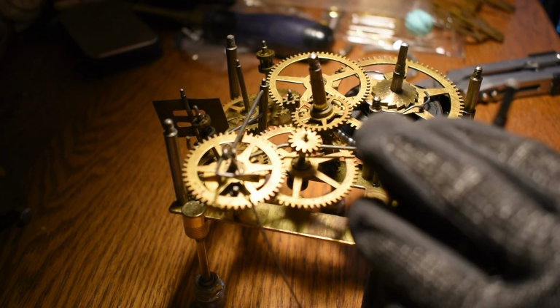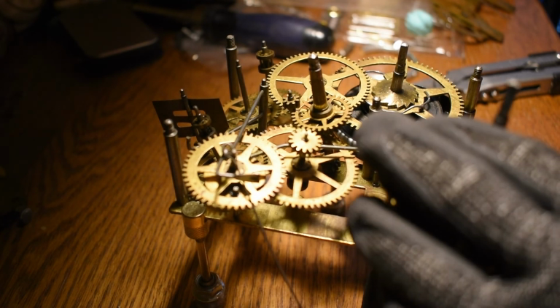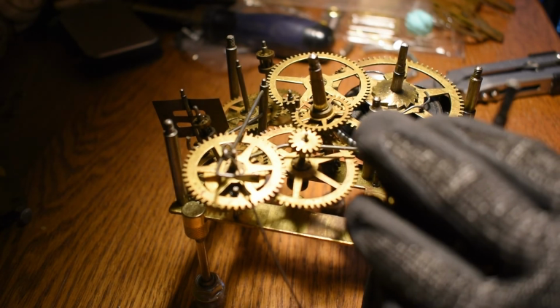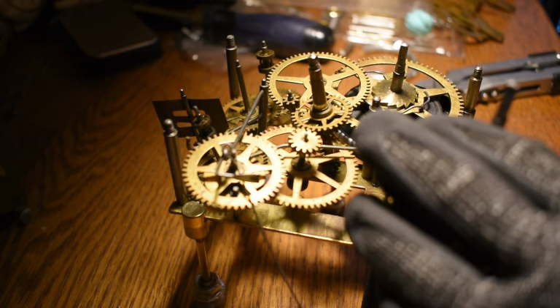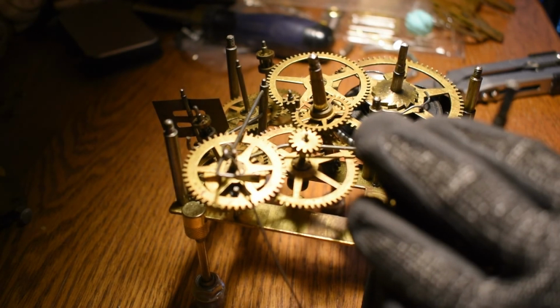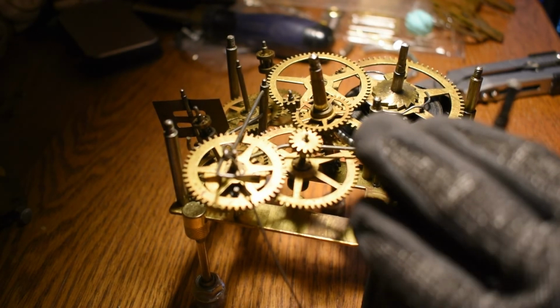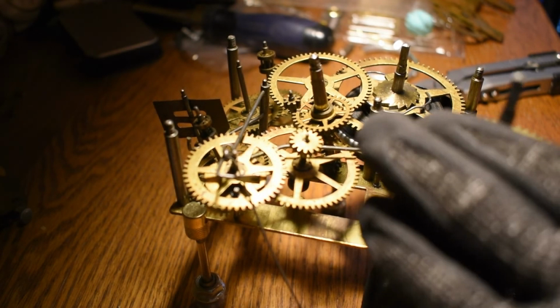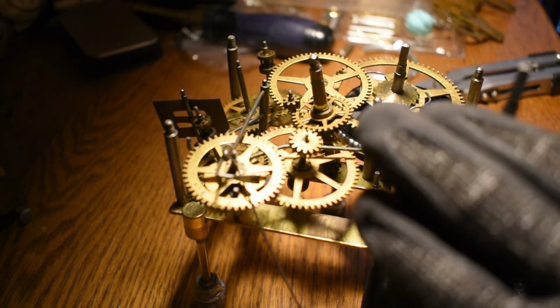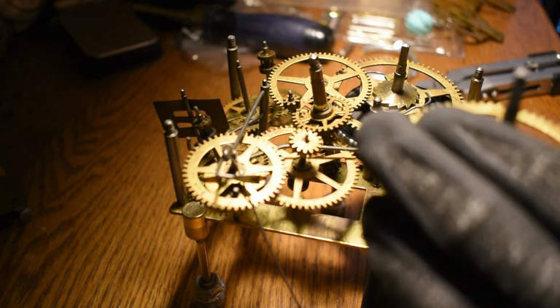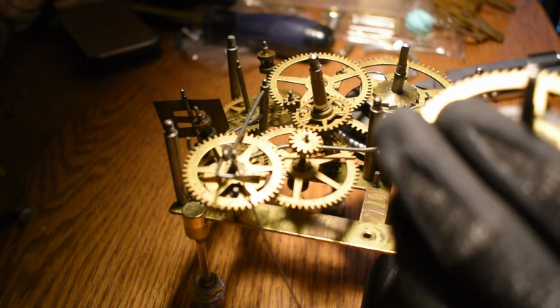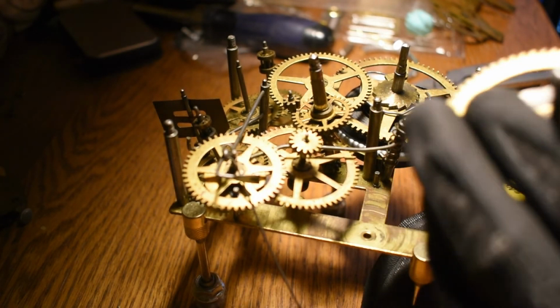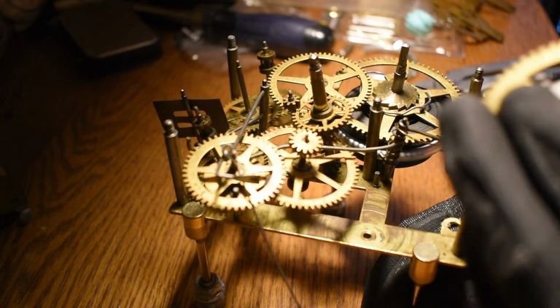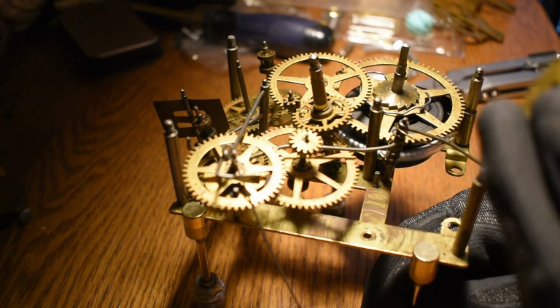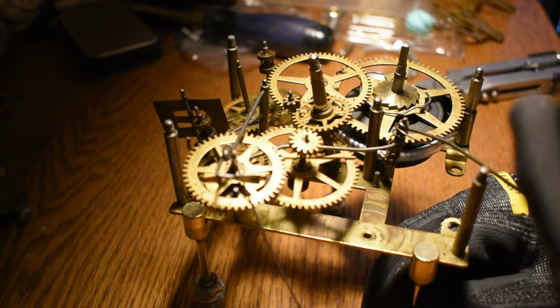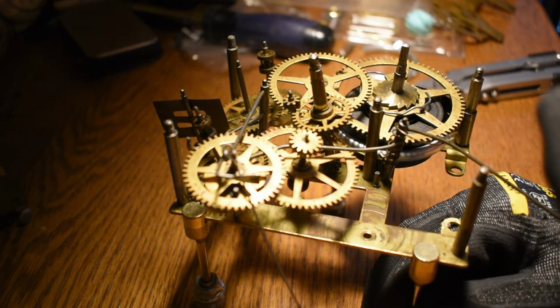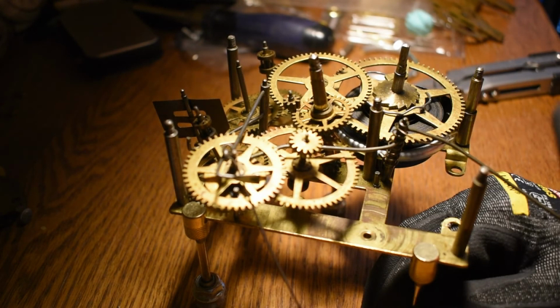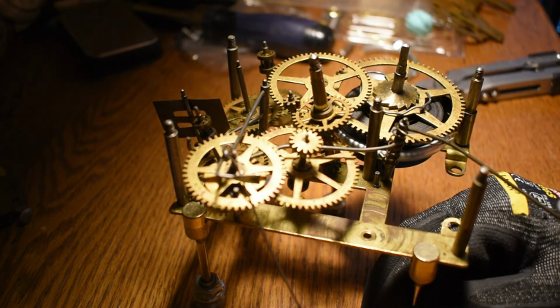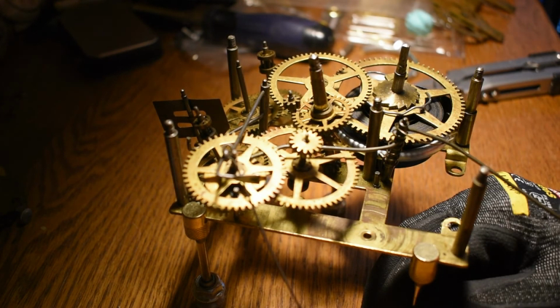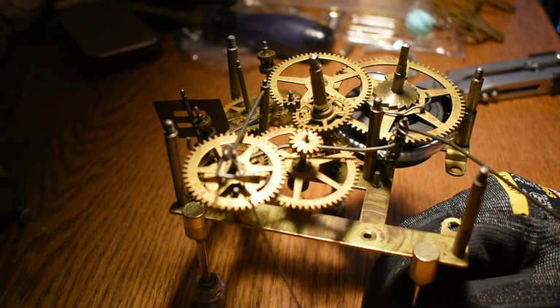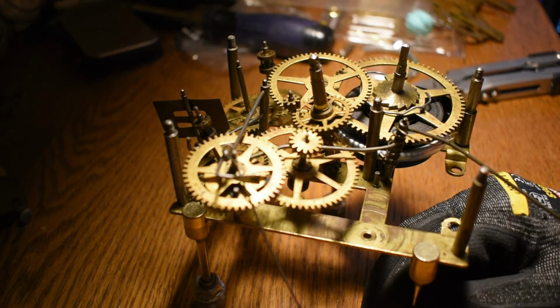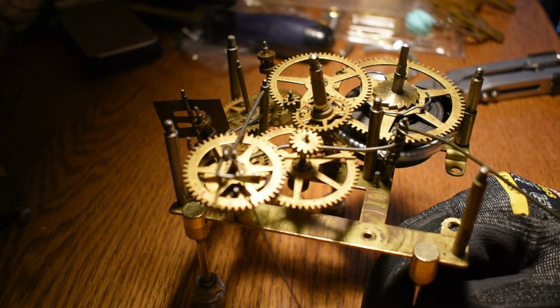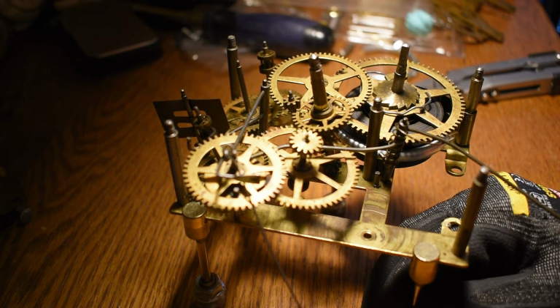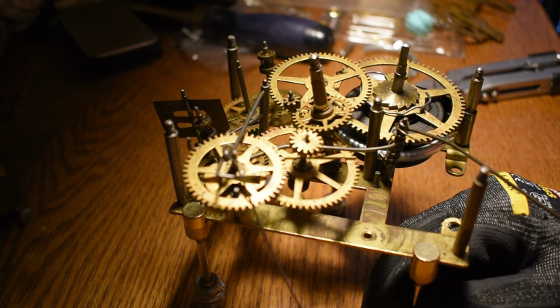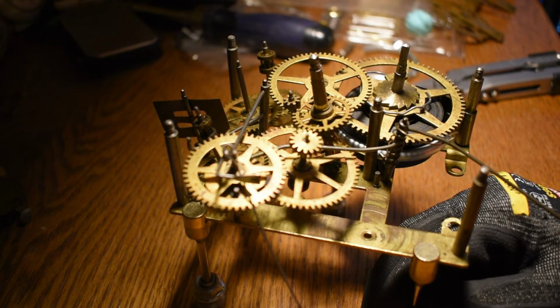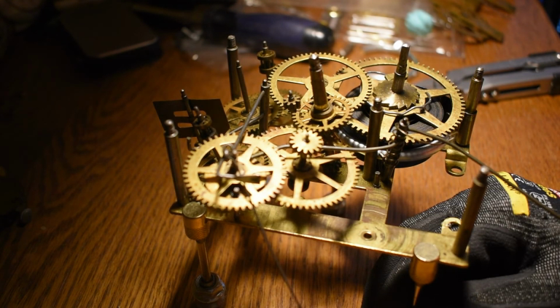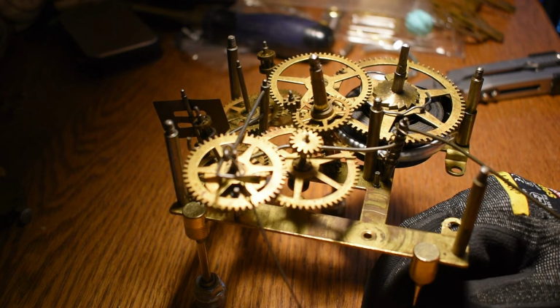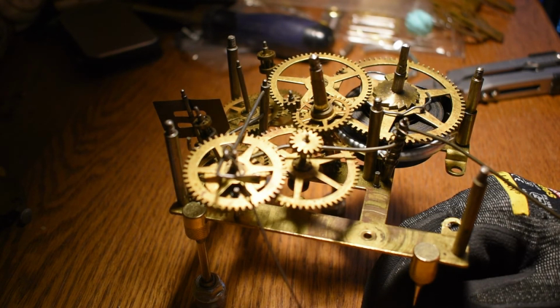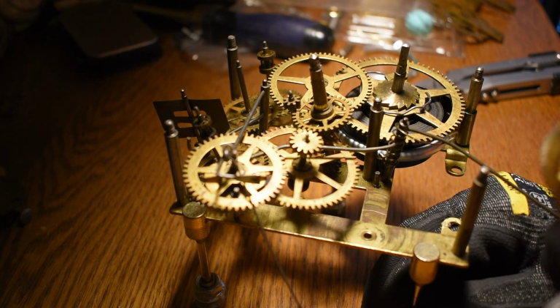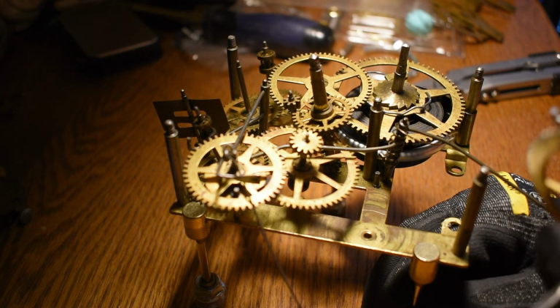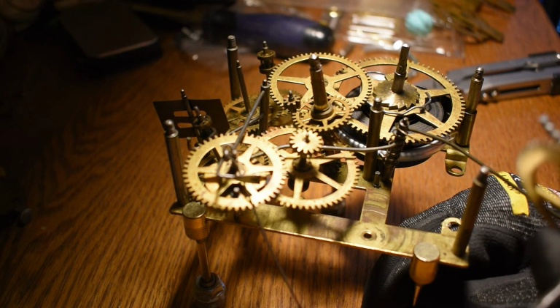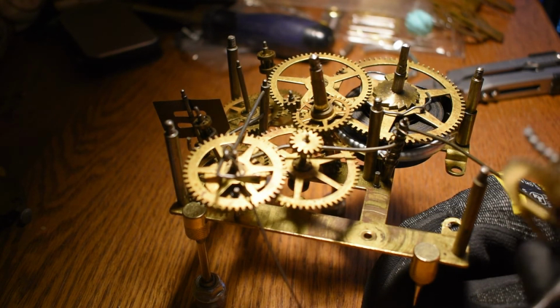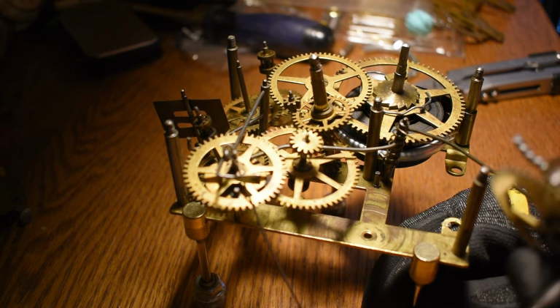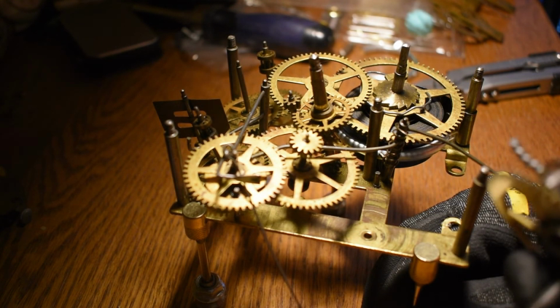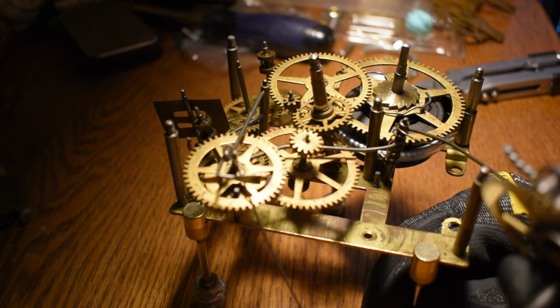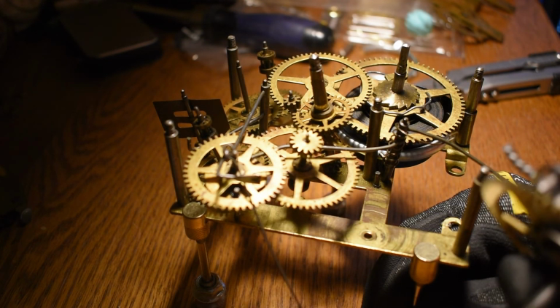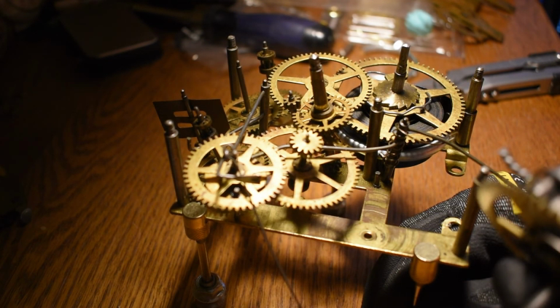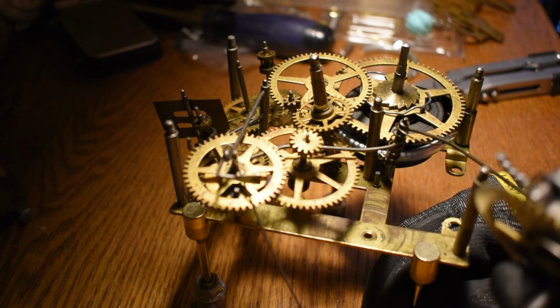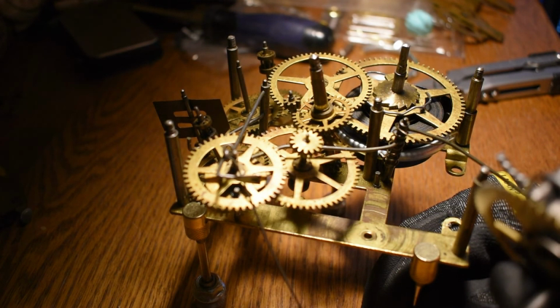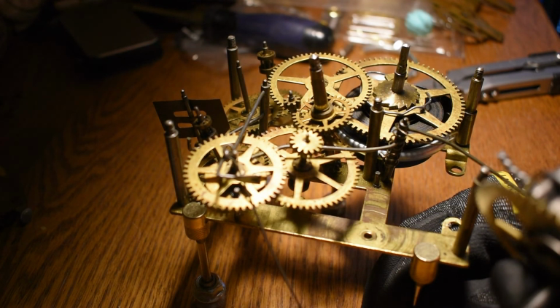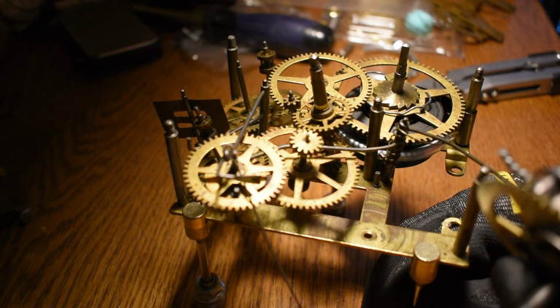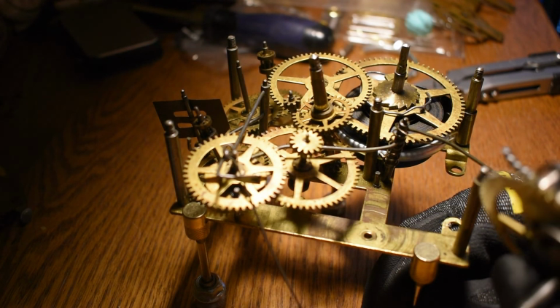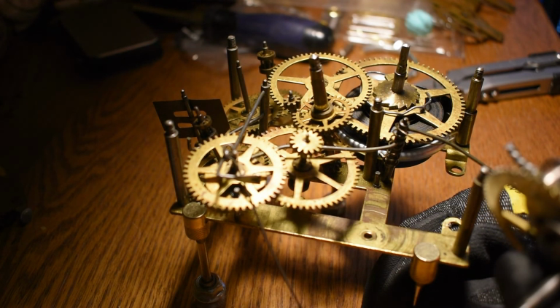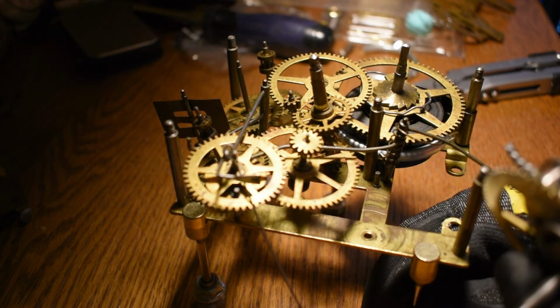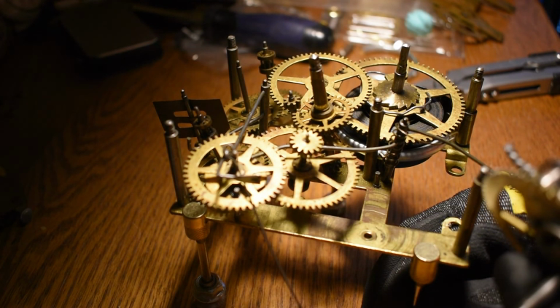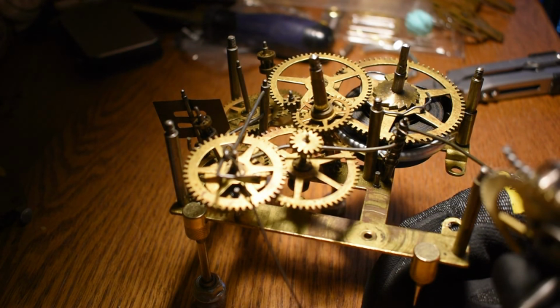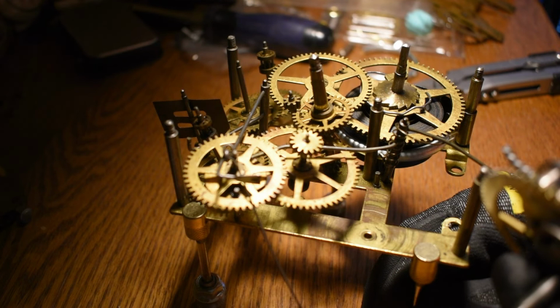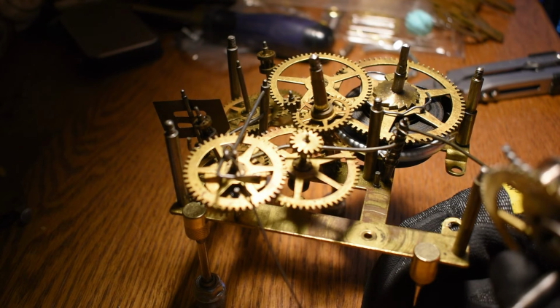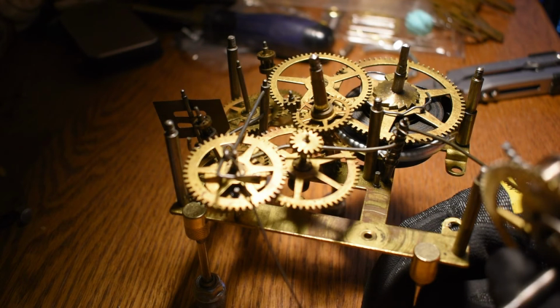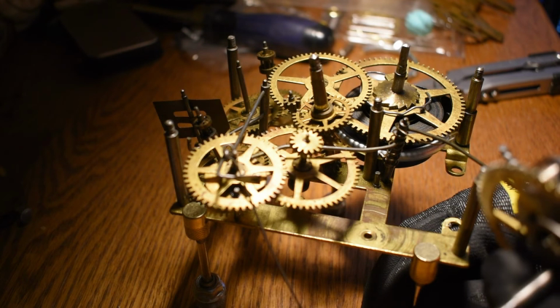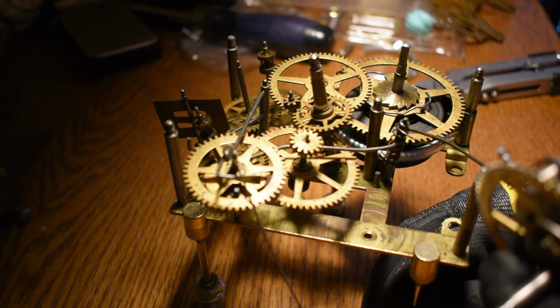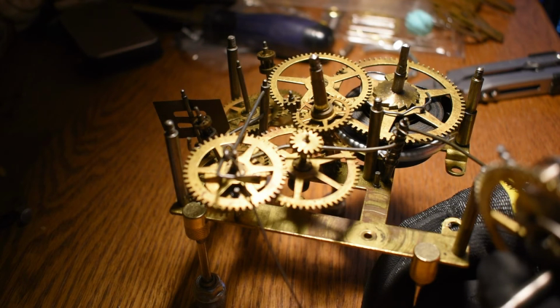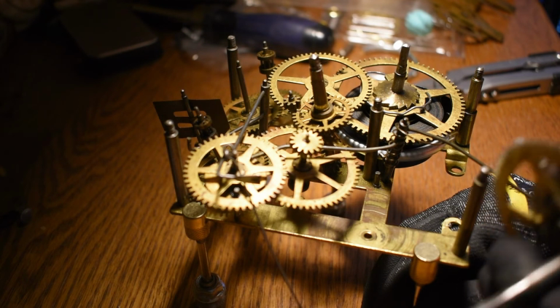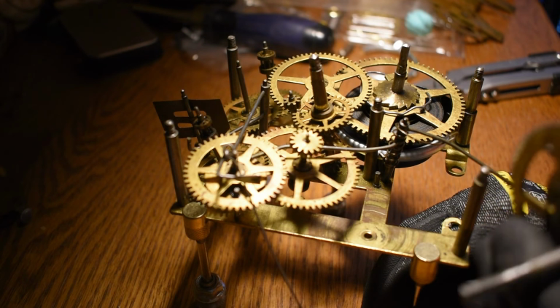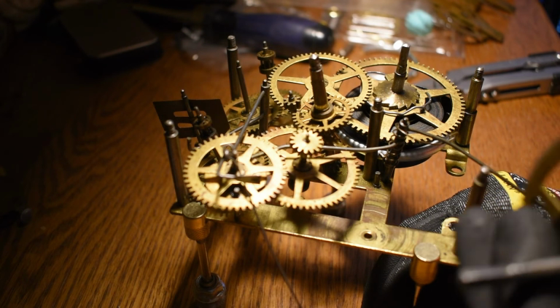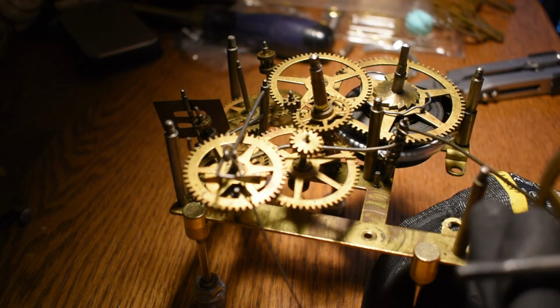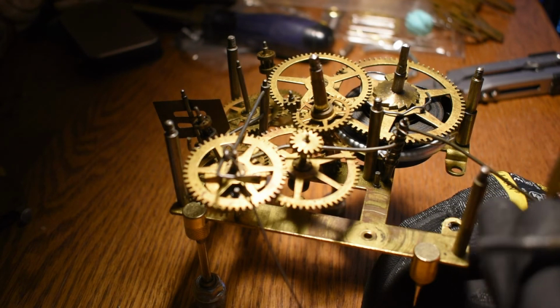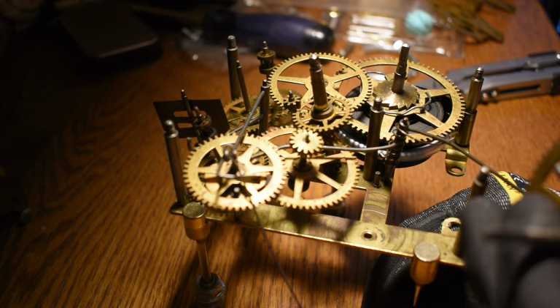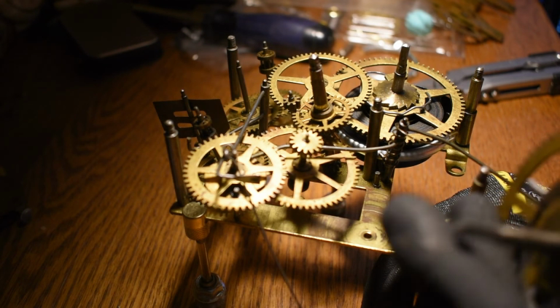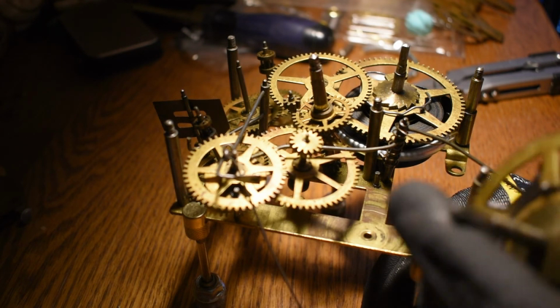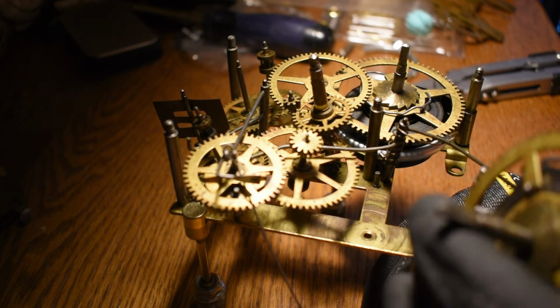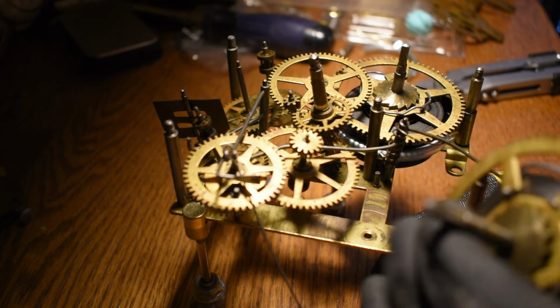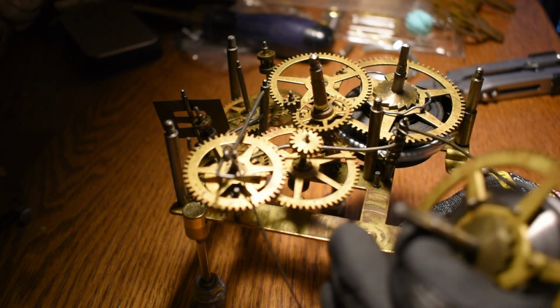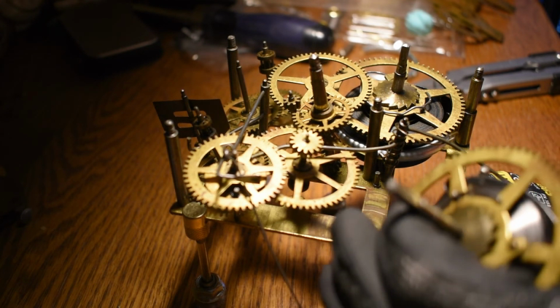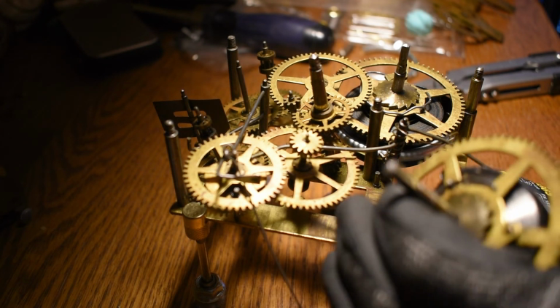Shoot, I was afraid of that happening. The loop is the wrong size.